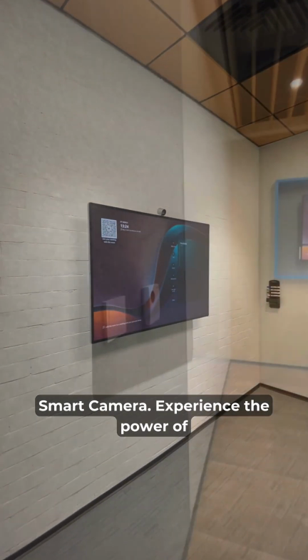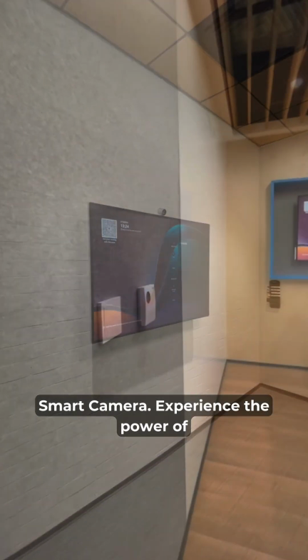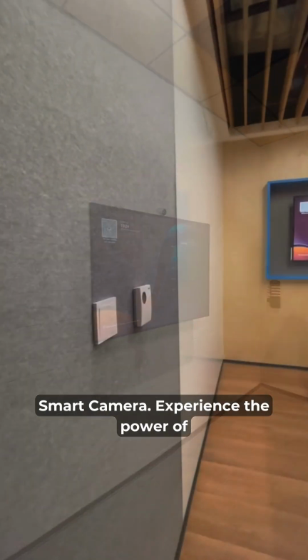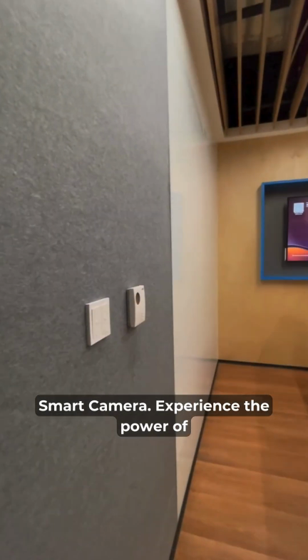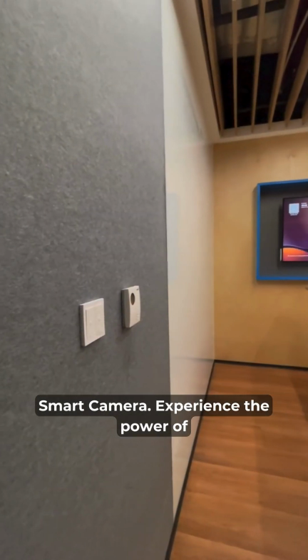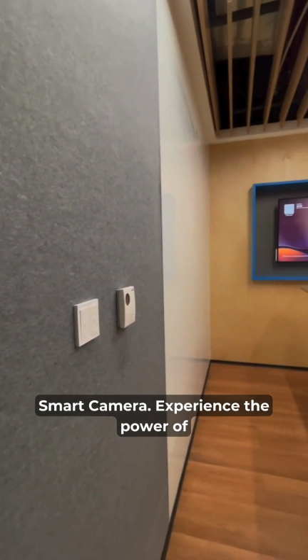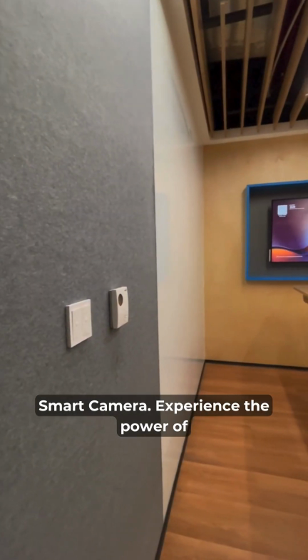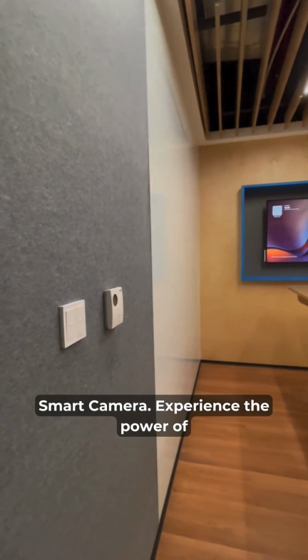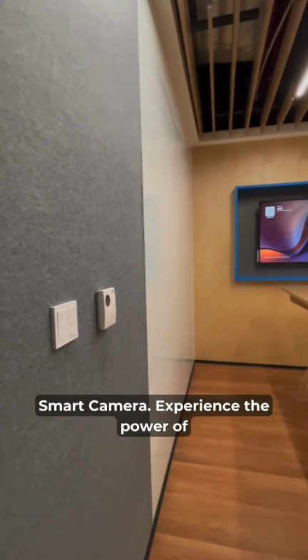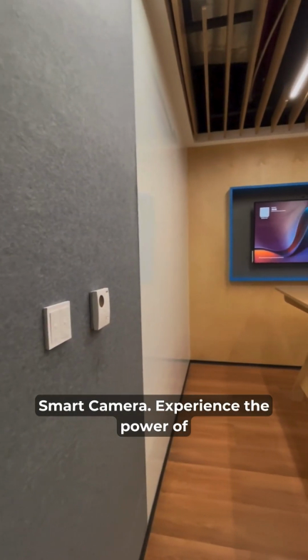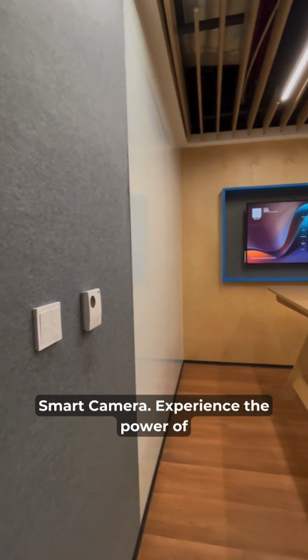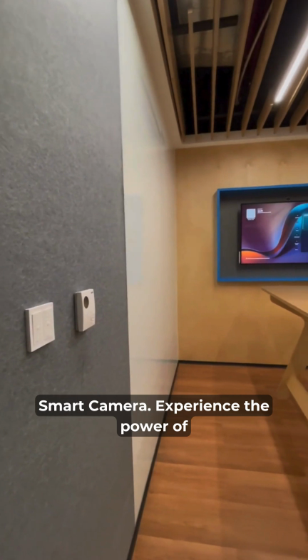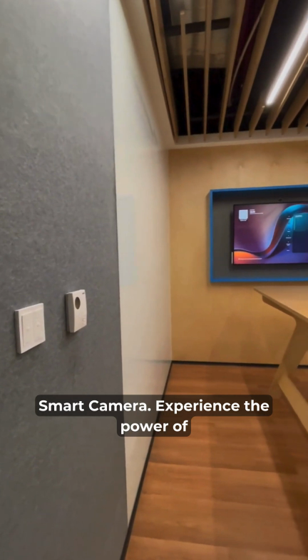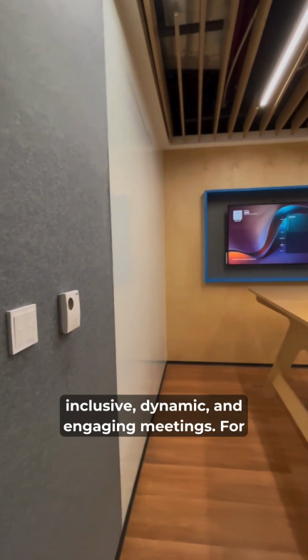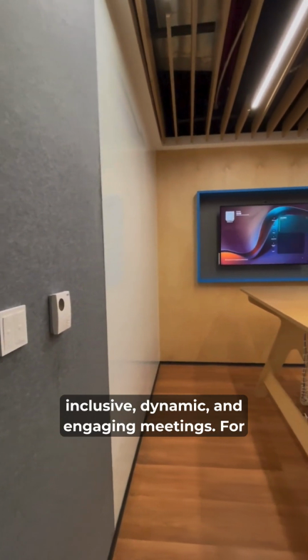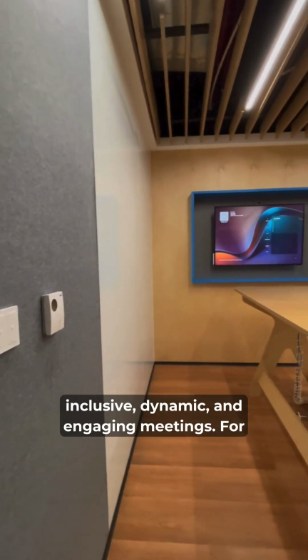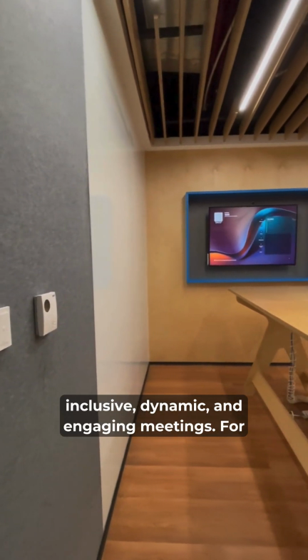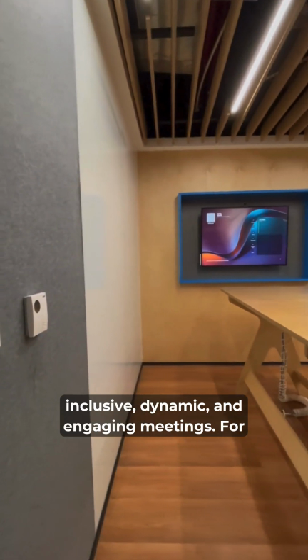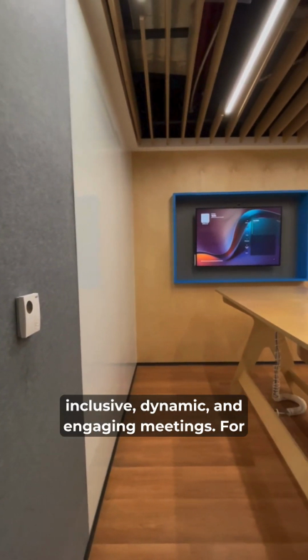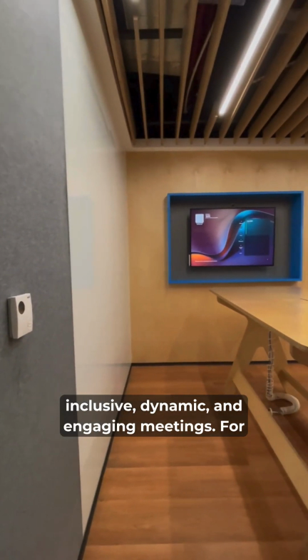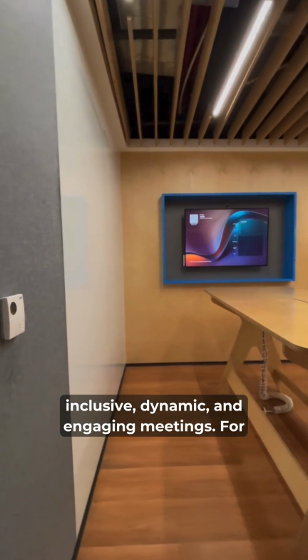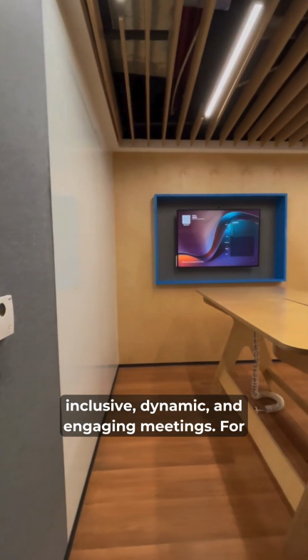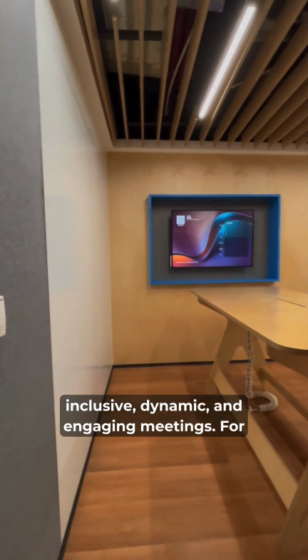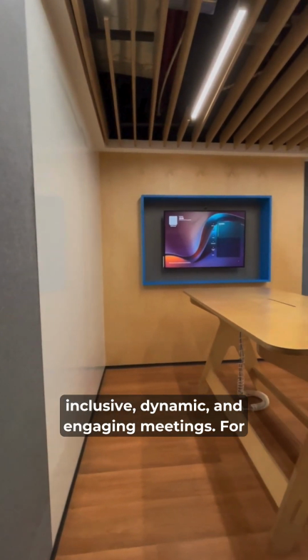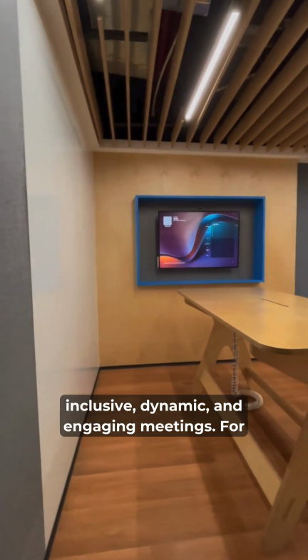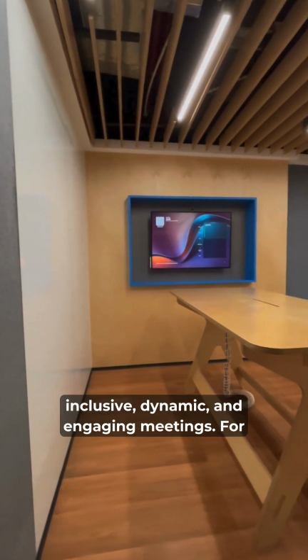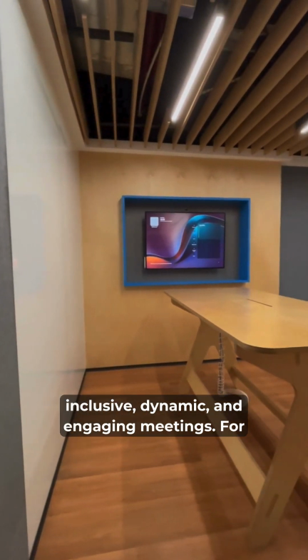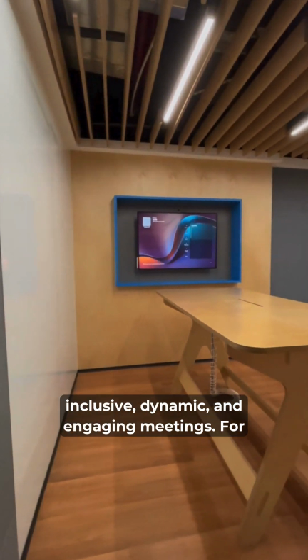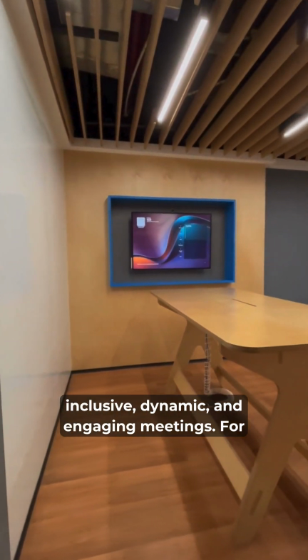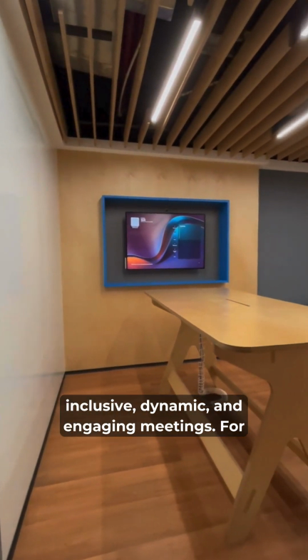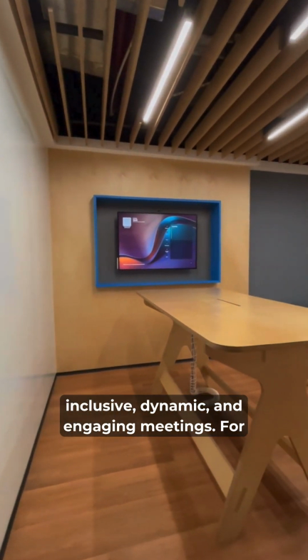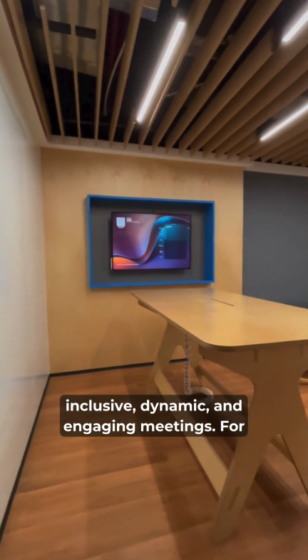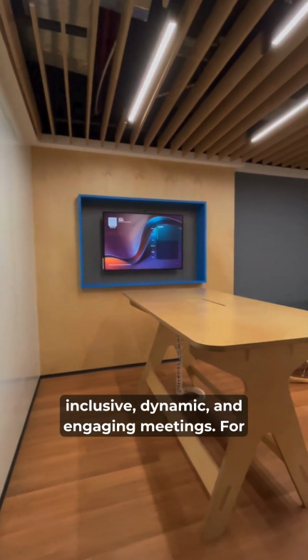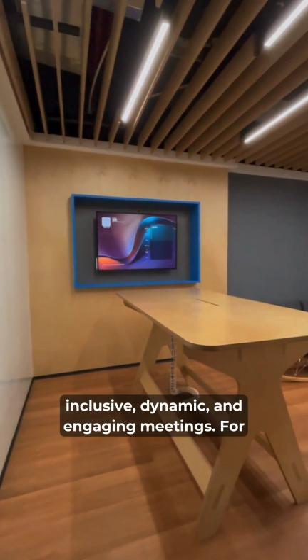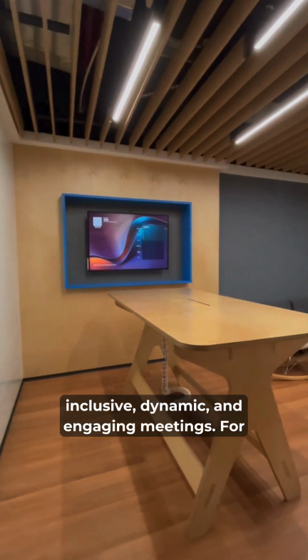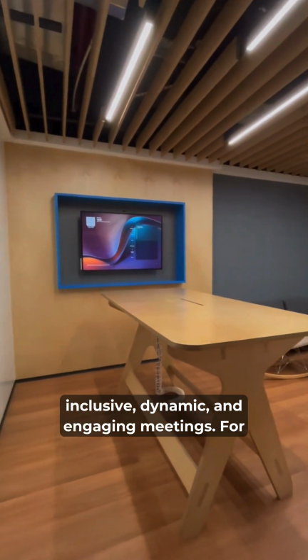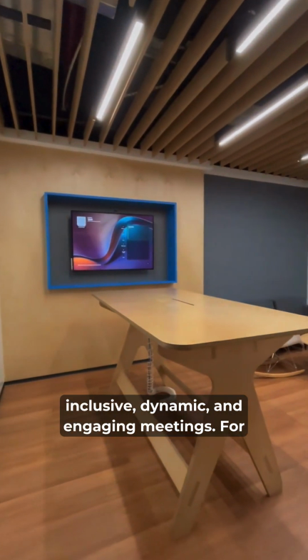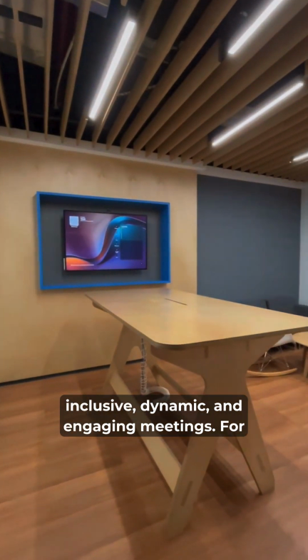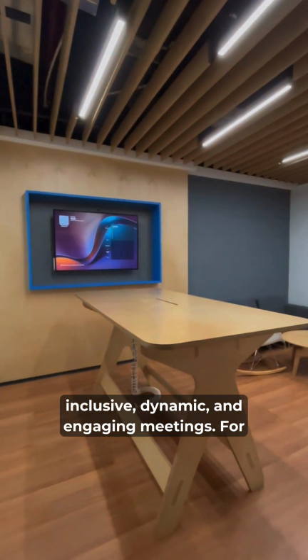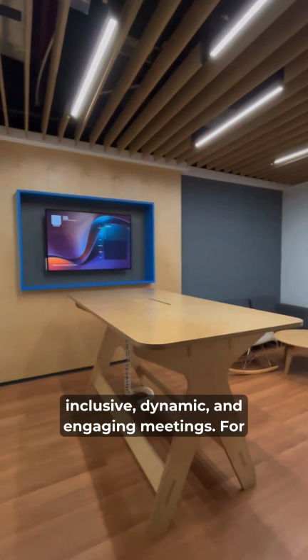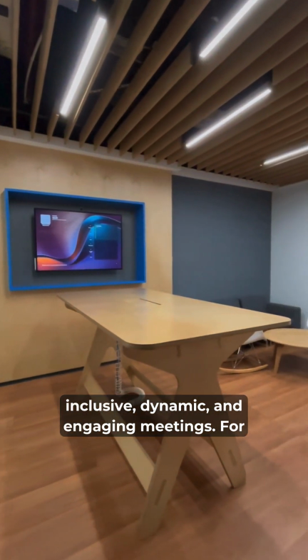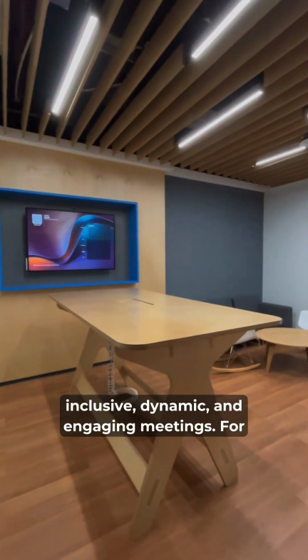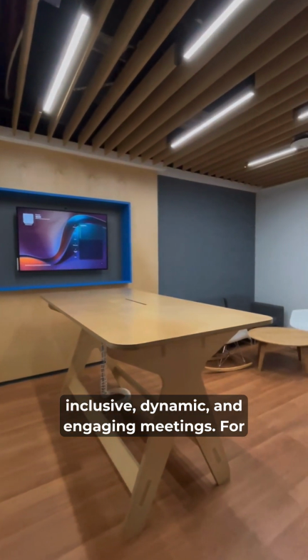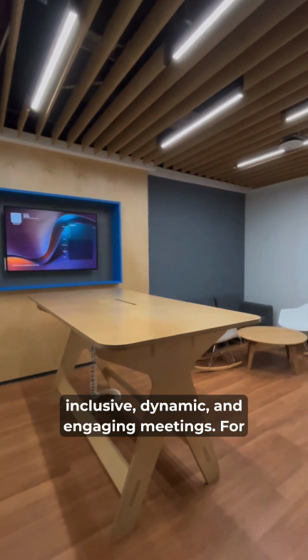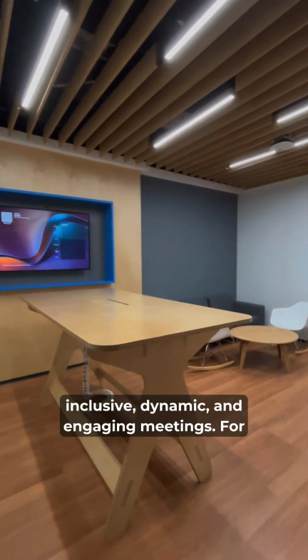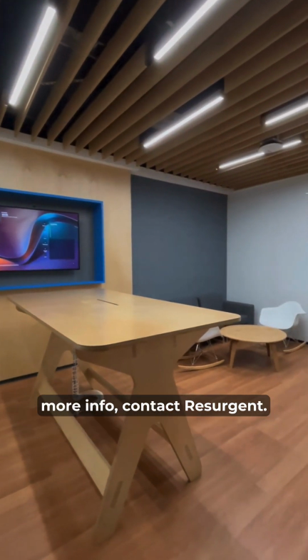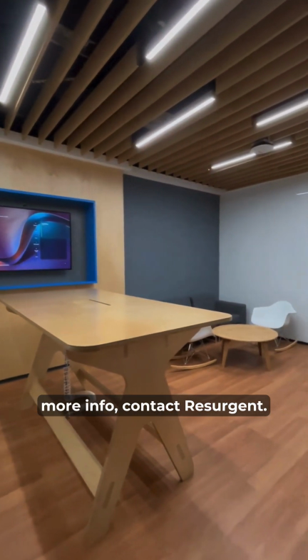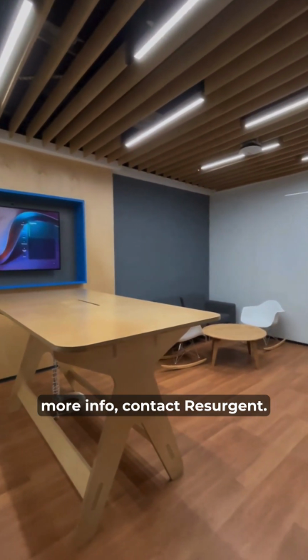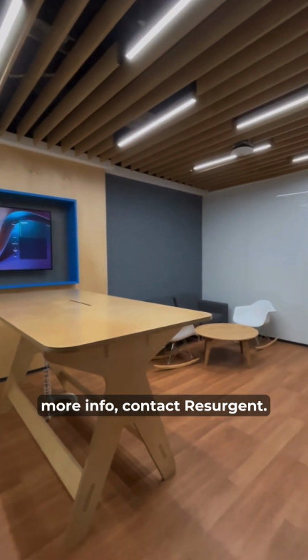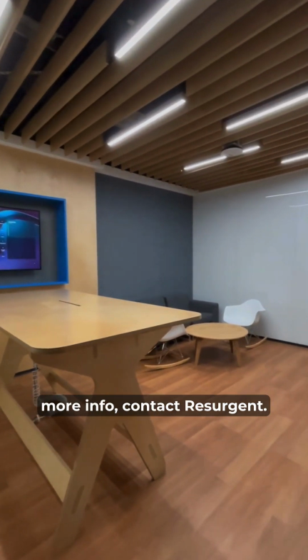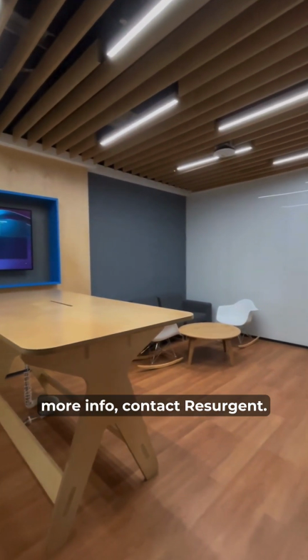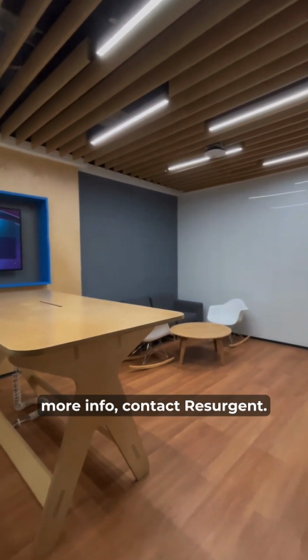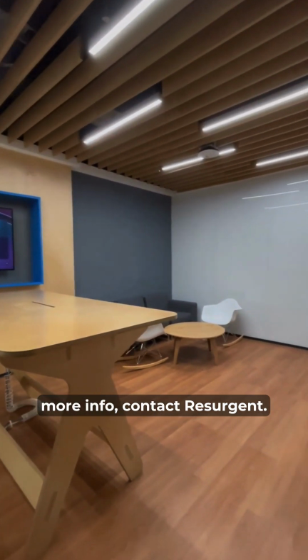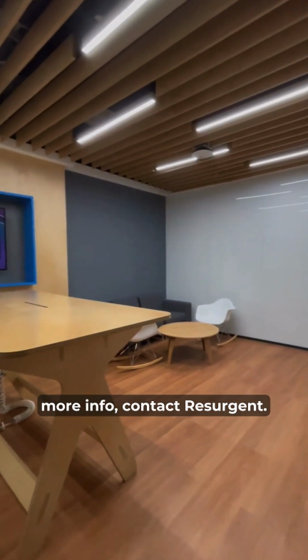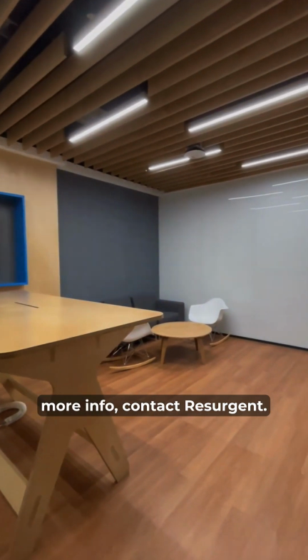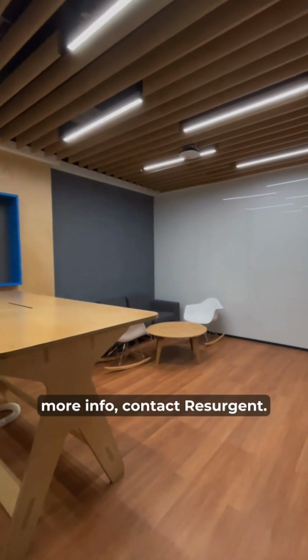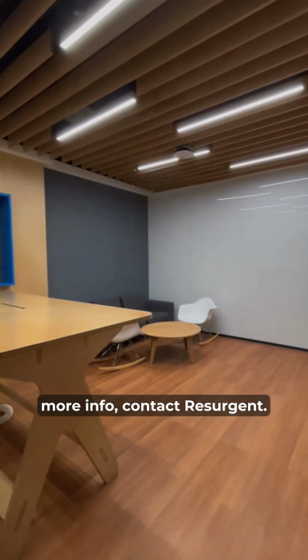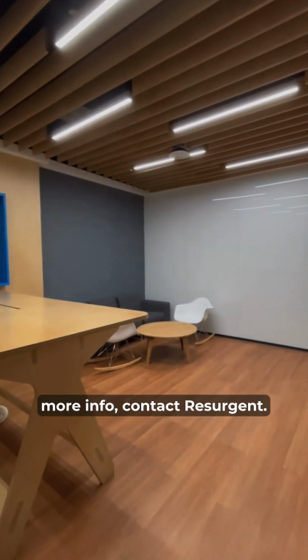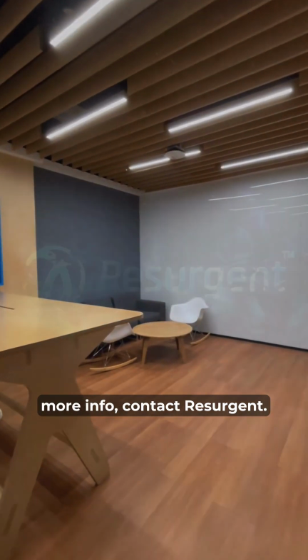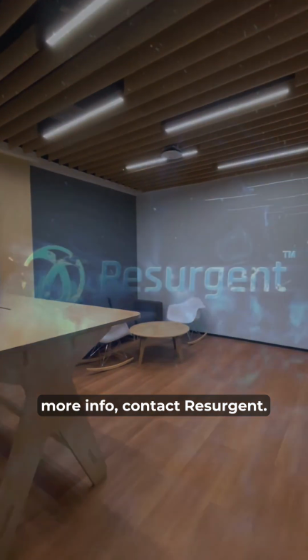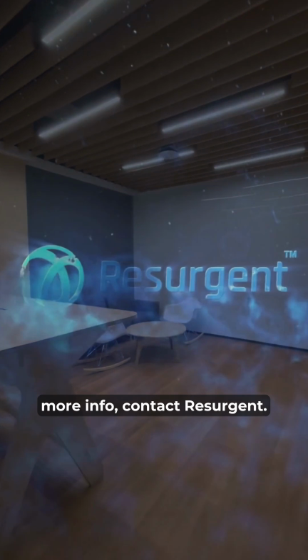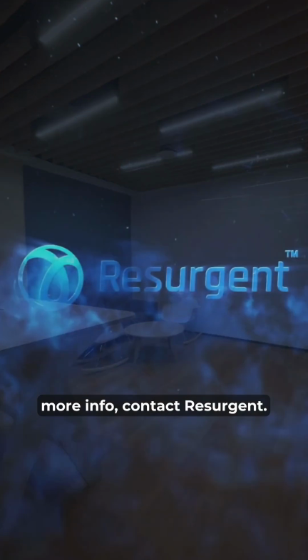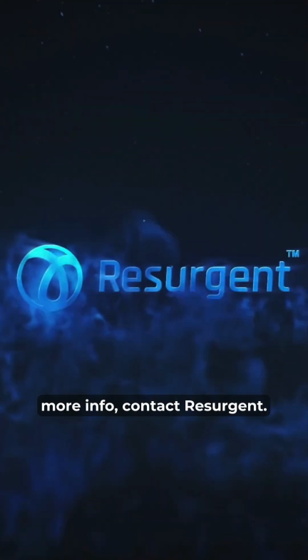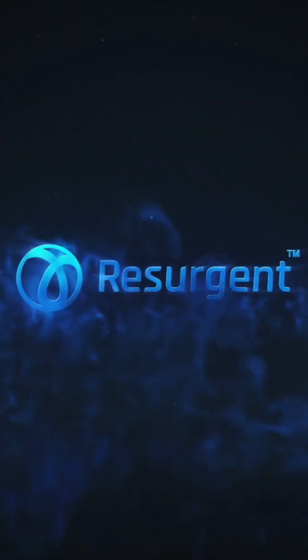Experience the power of inclusive, dynamic, and engaging meetings. For more info, contact Resurgent.